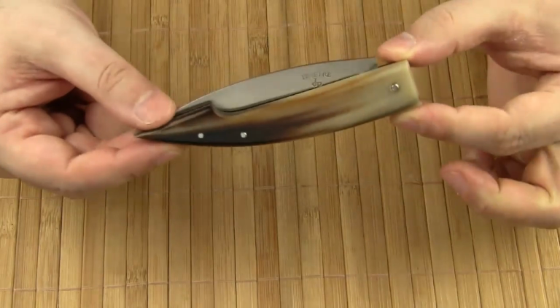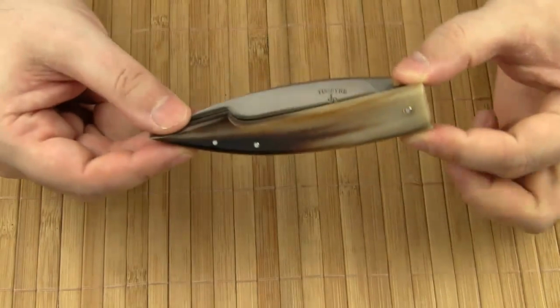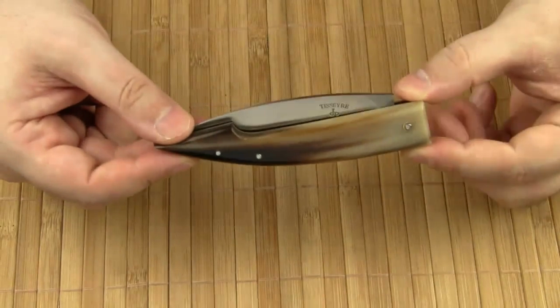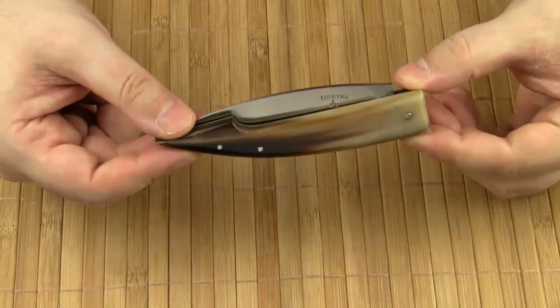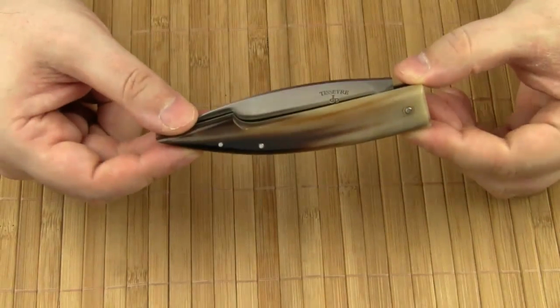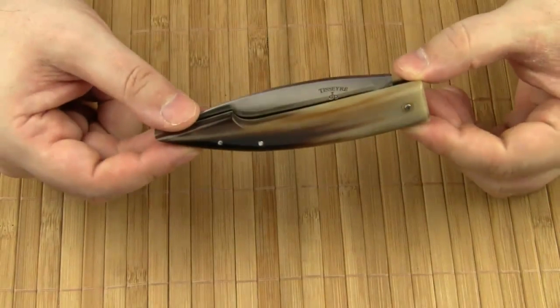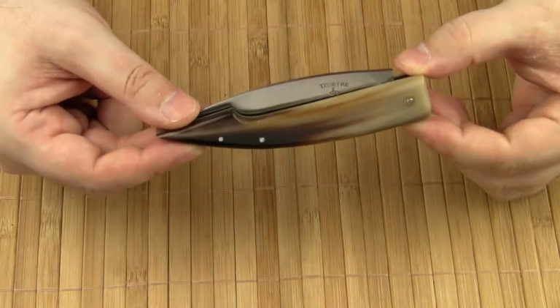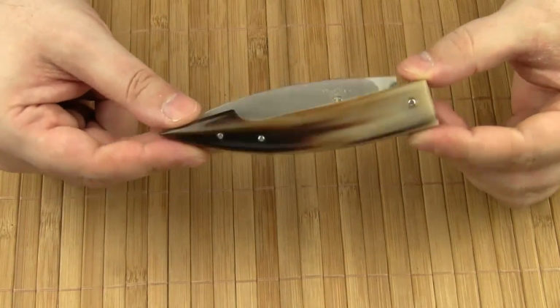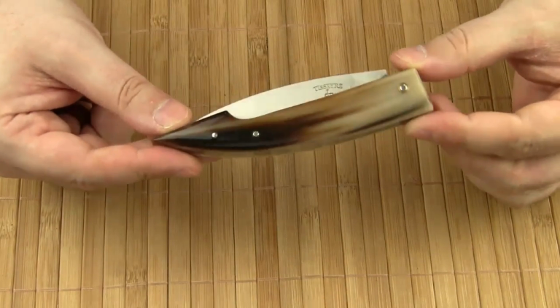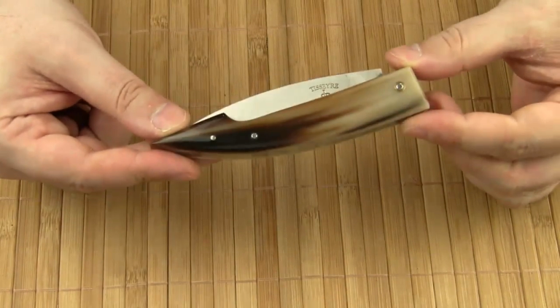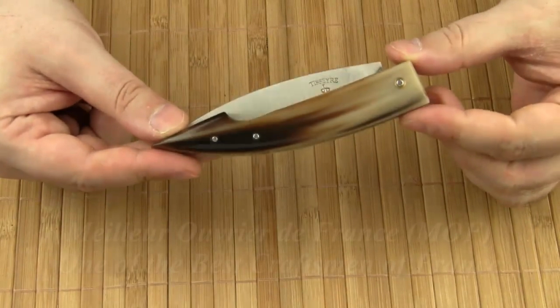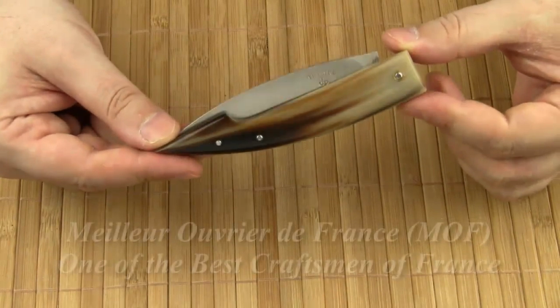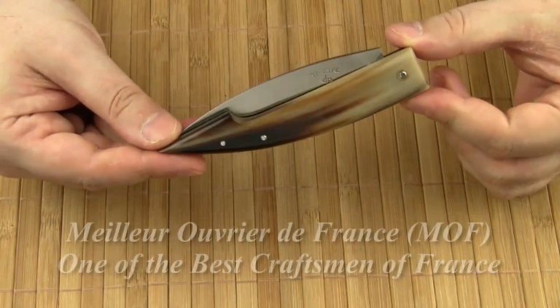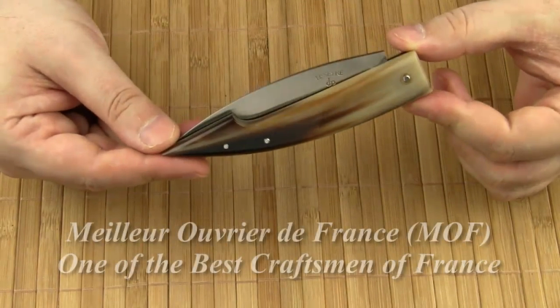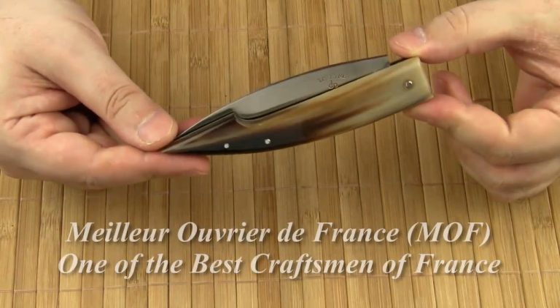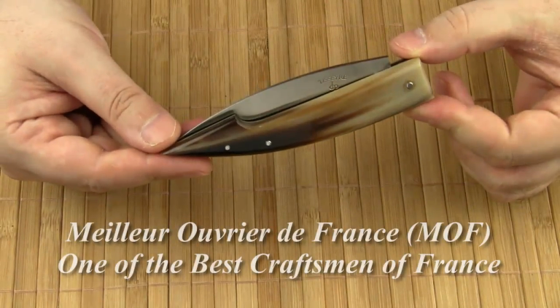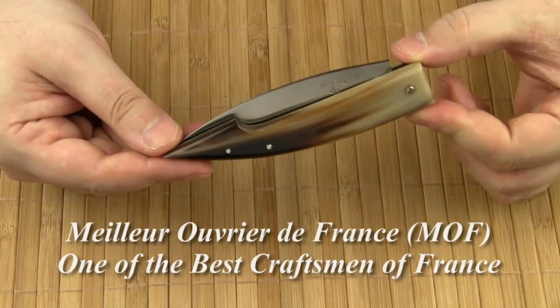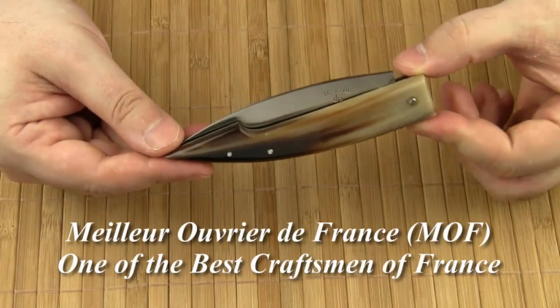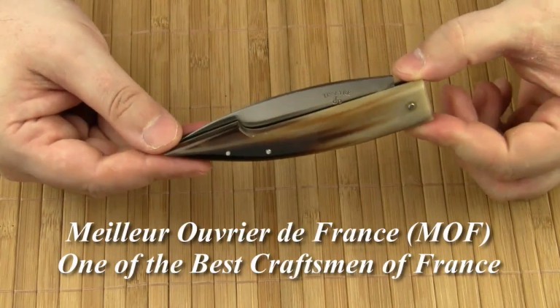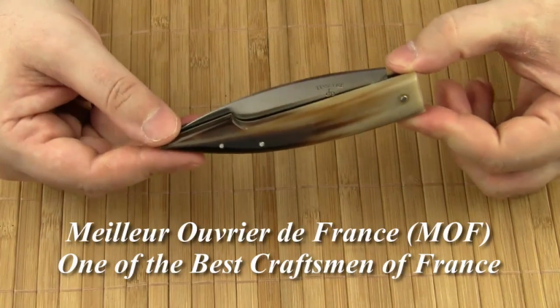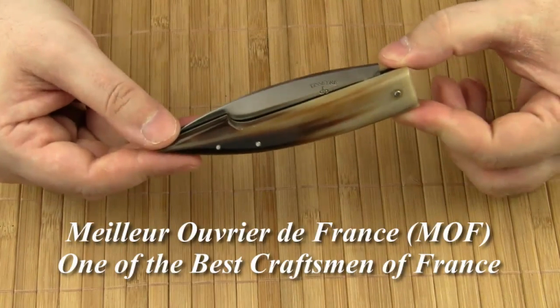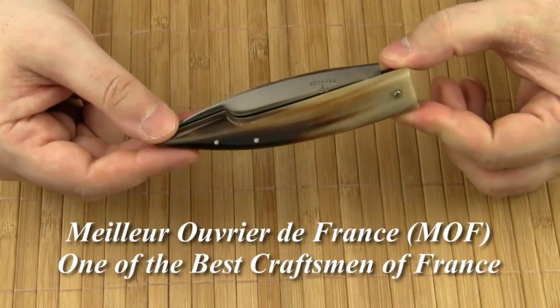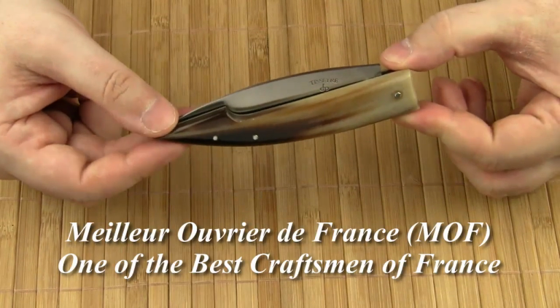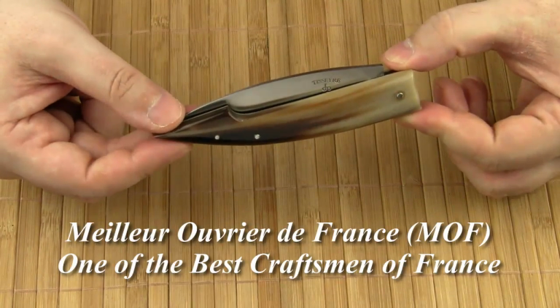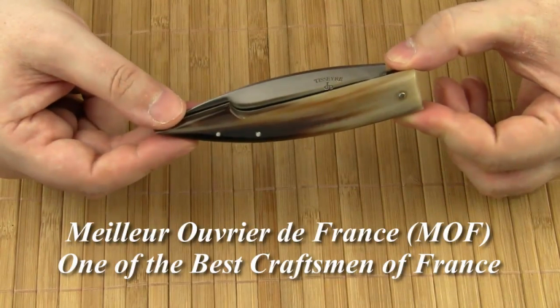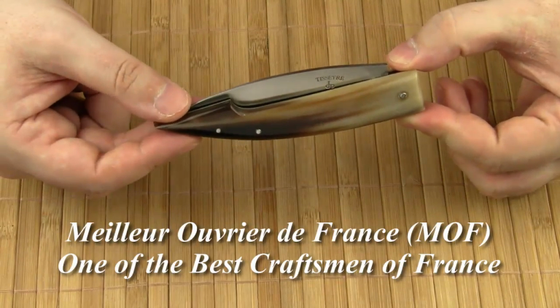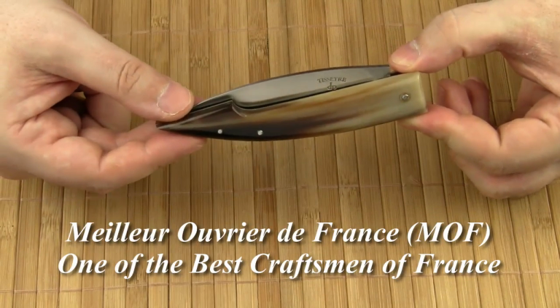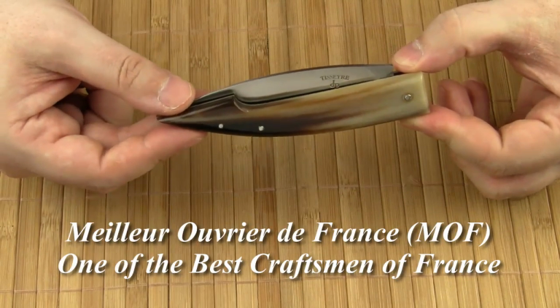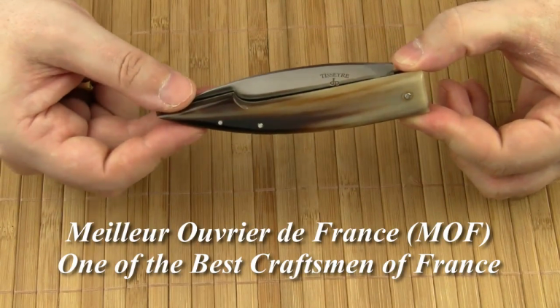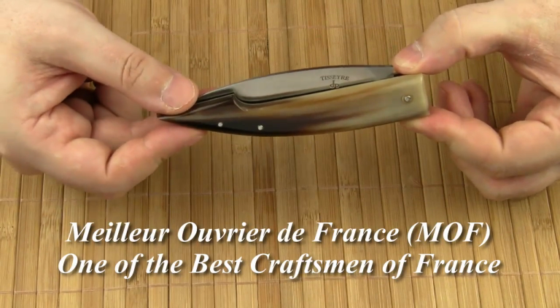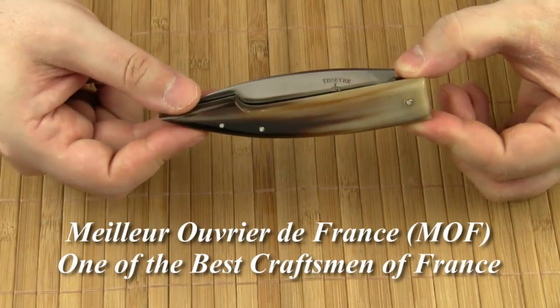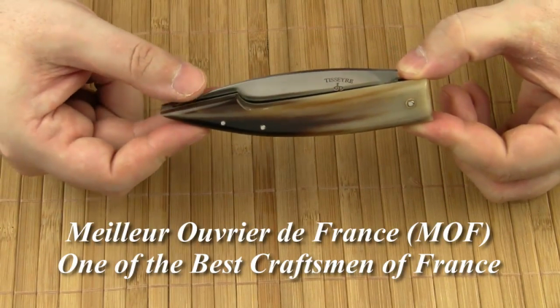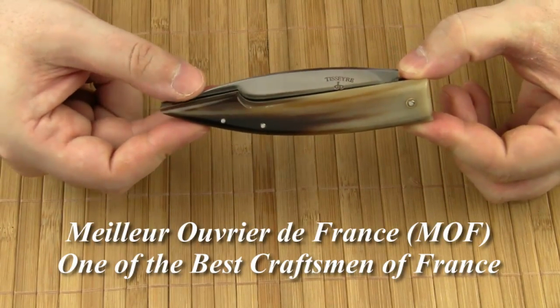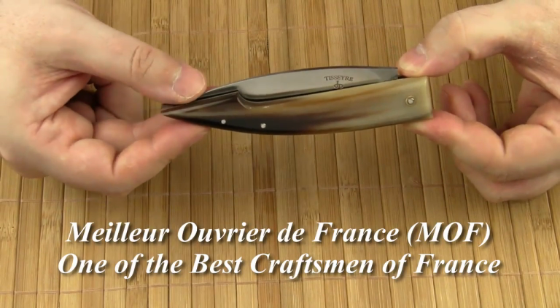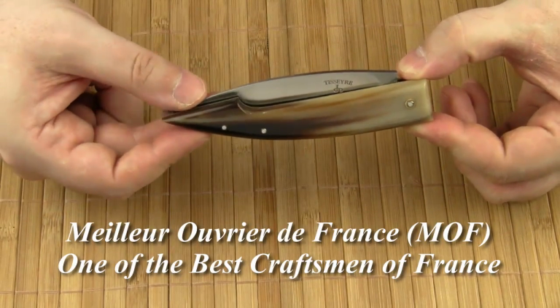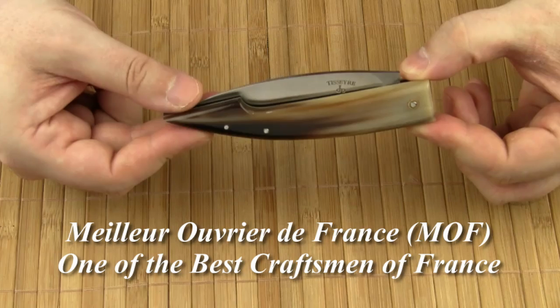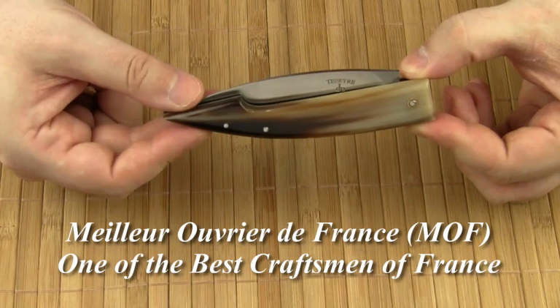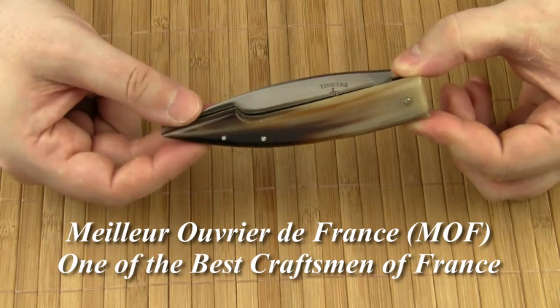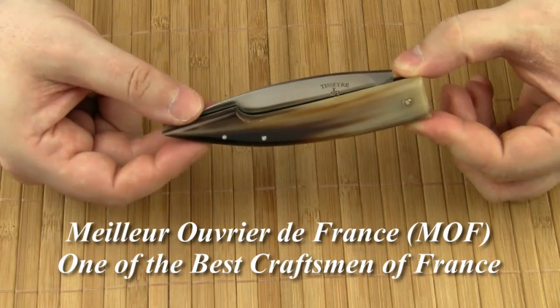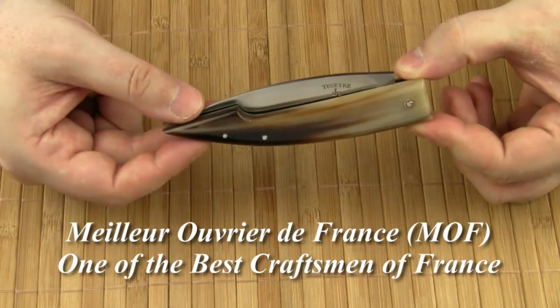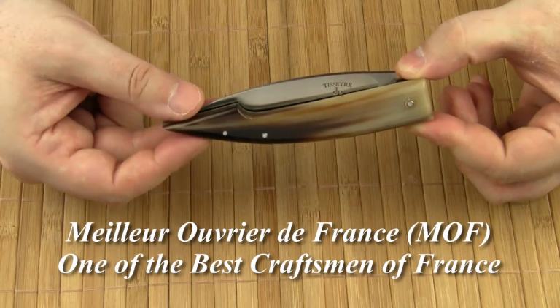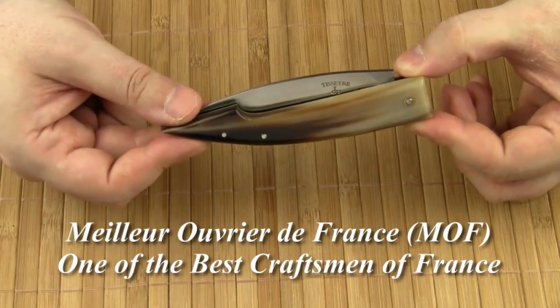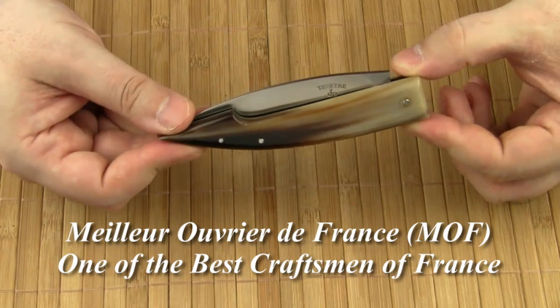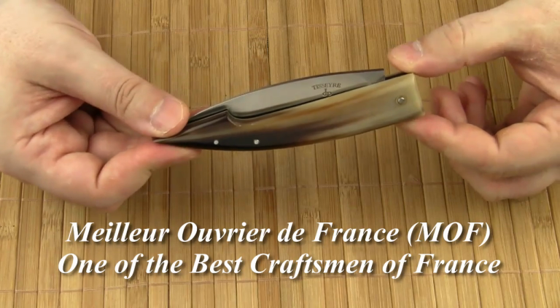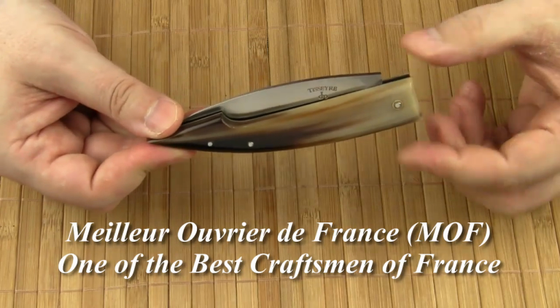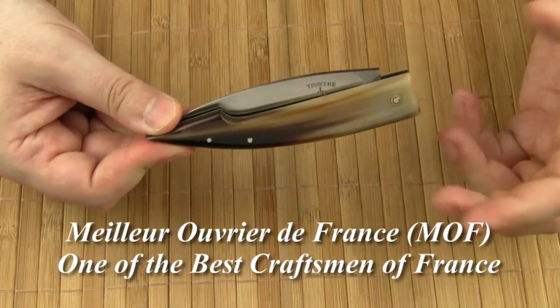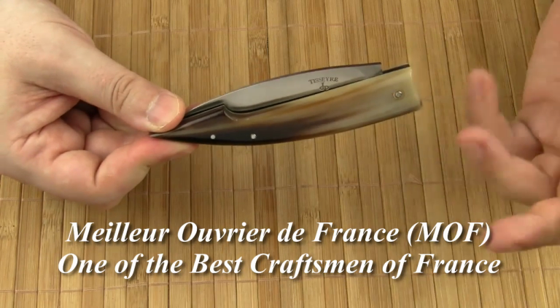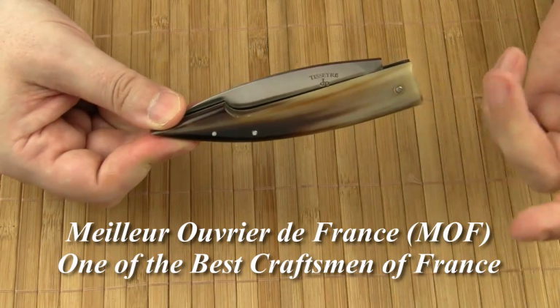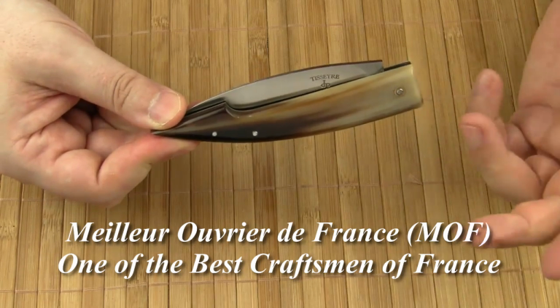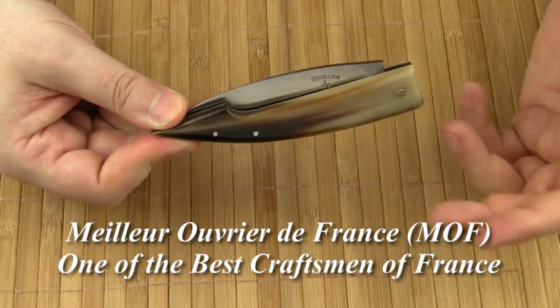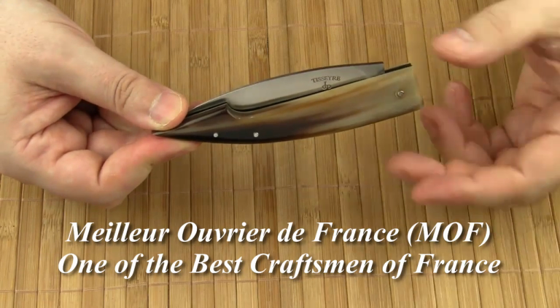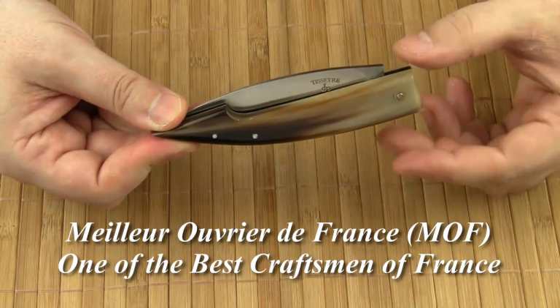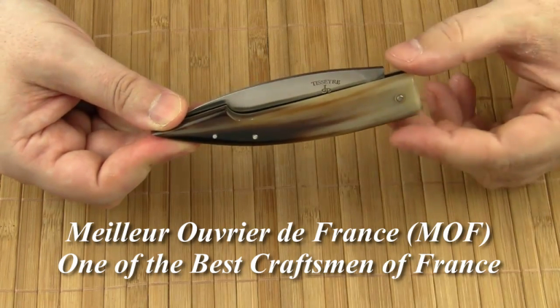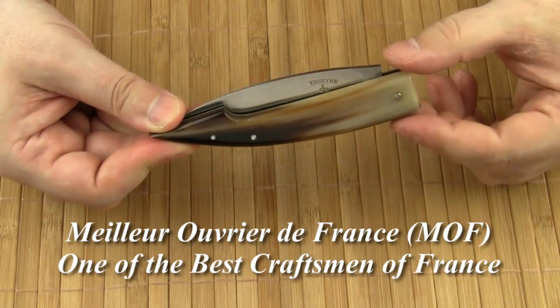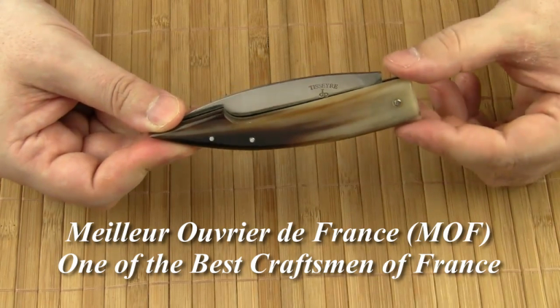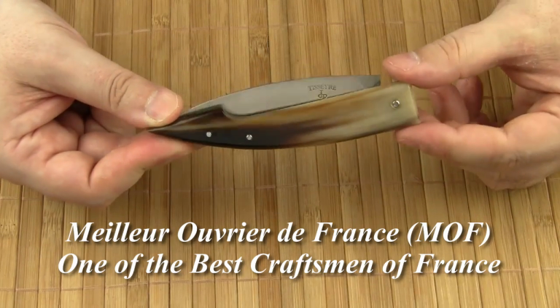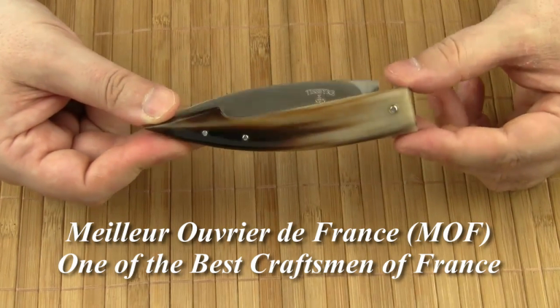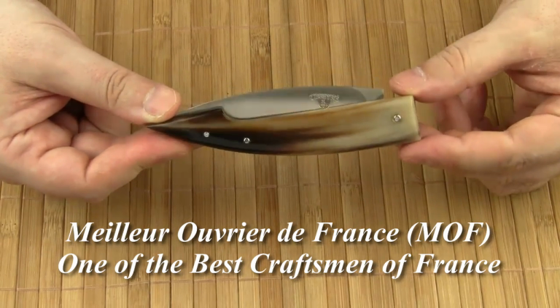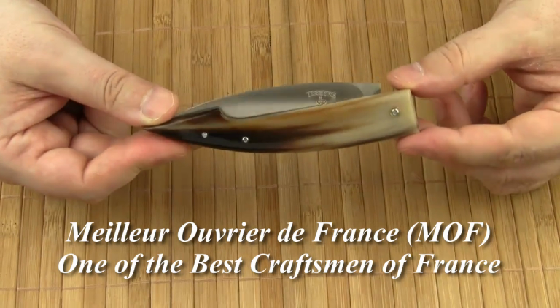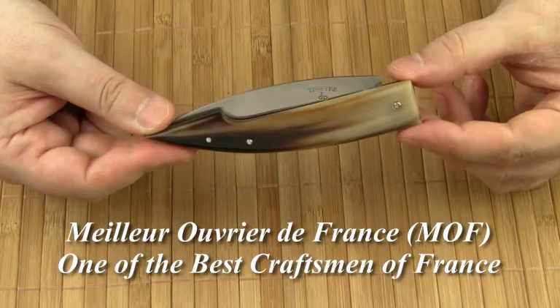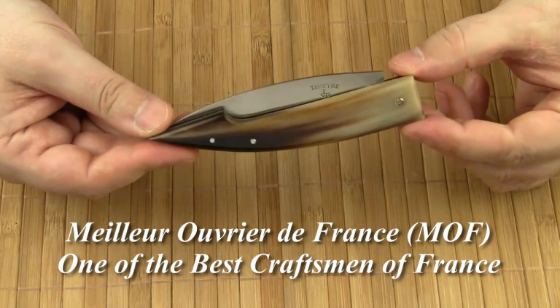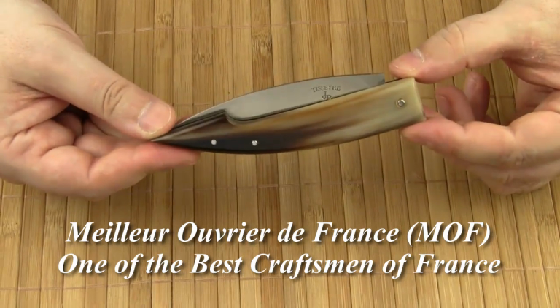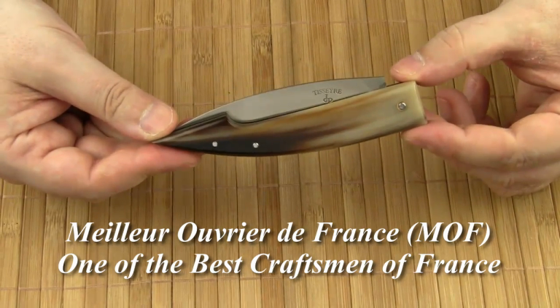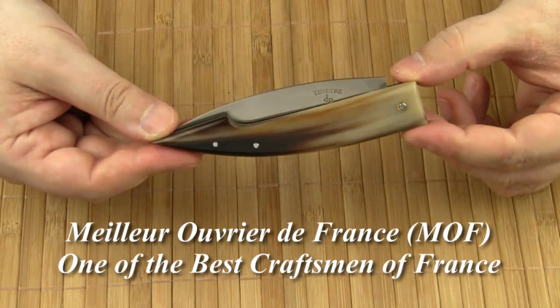Jean Potisser was recognized with the title Meilleur Ouvrier de France, which is a highly respected award in France.